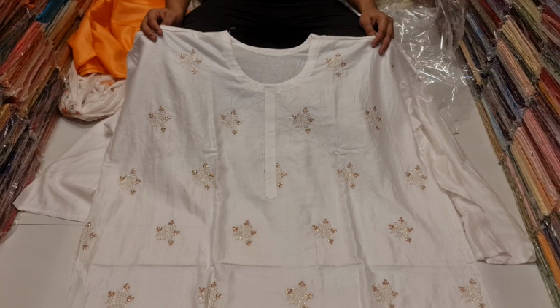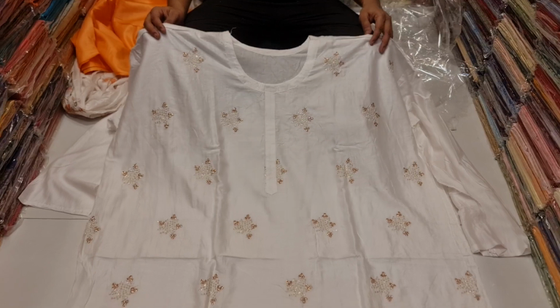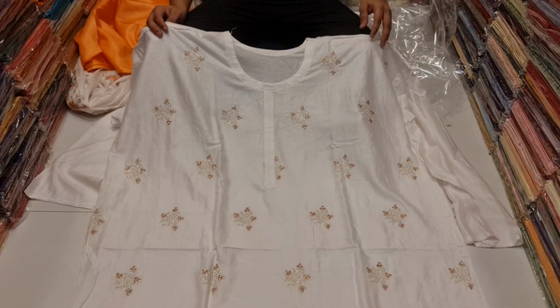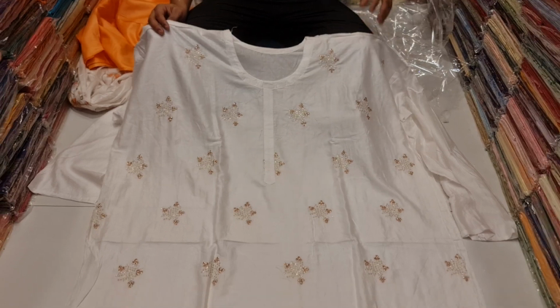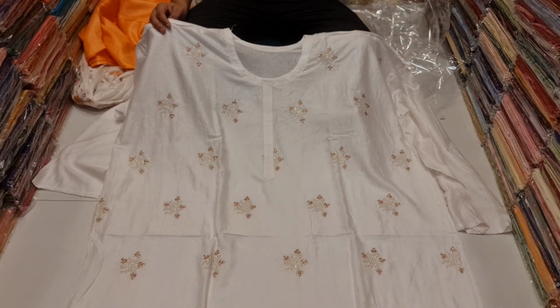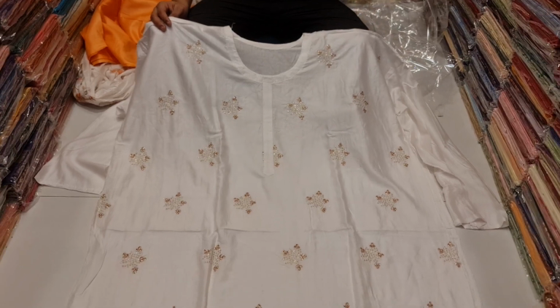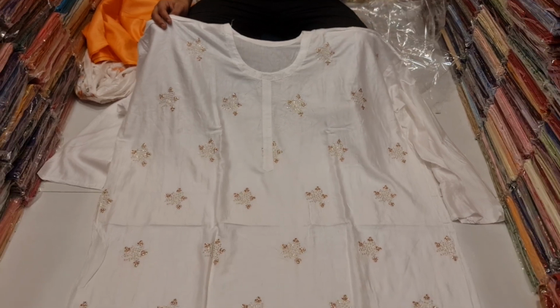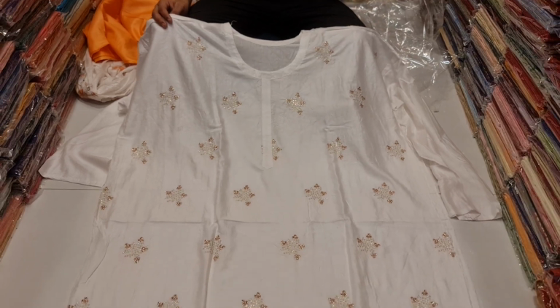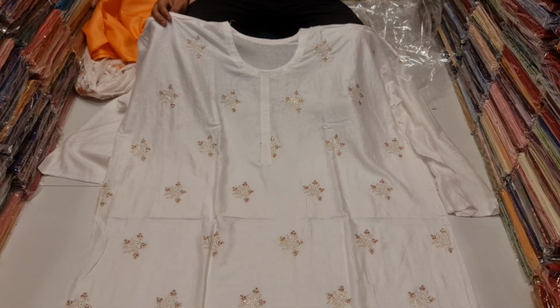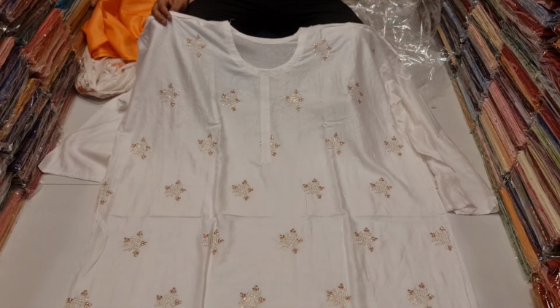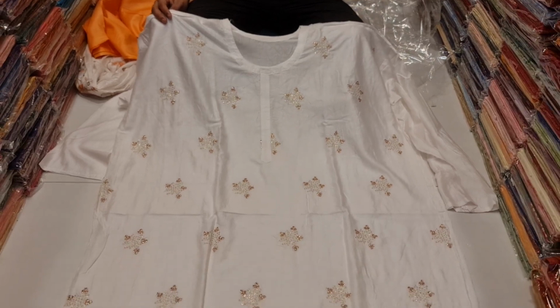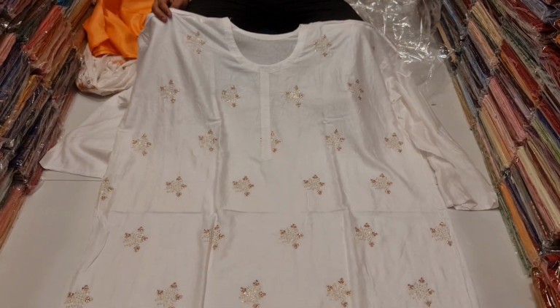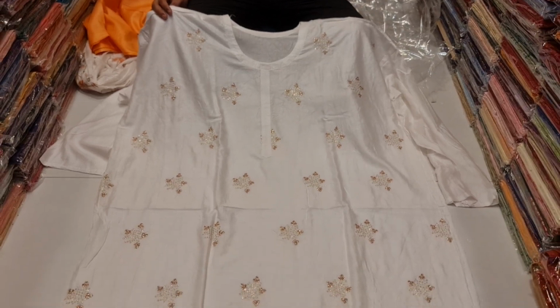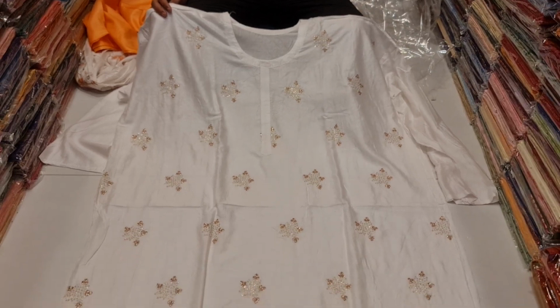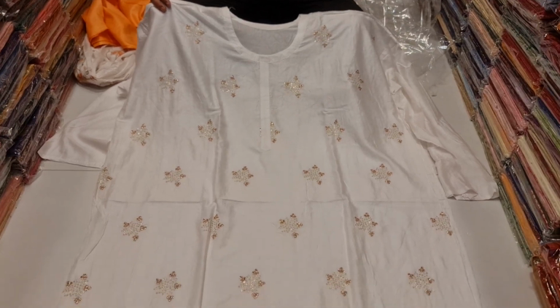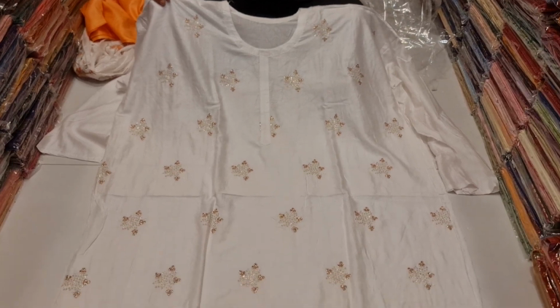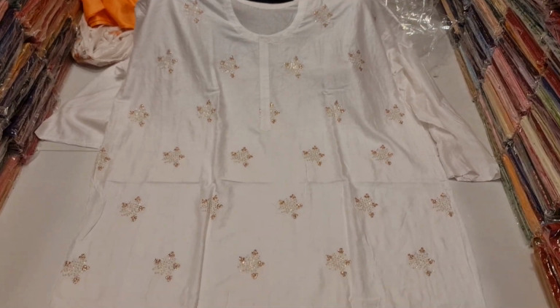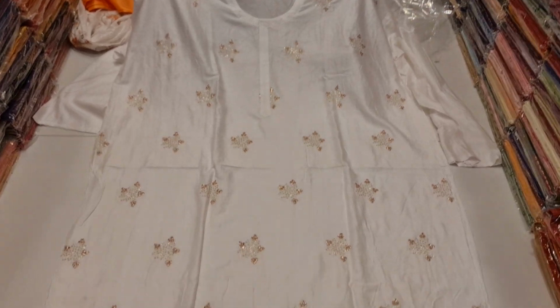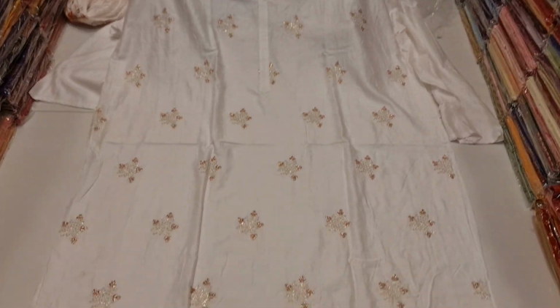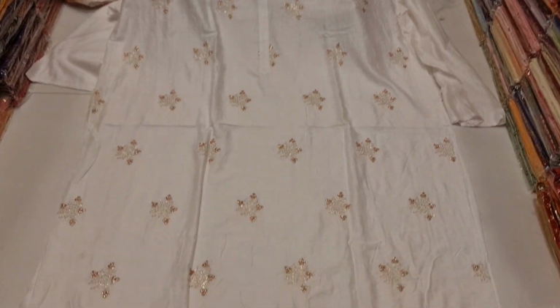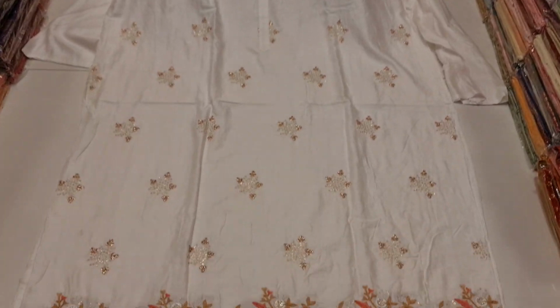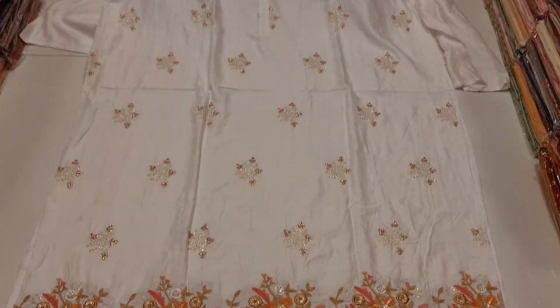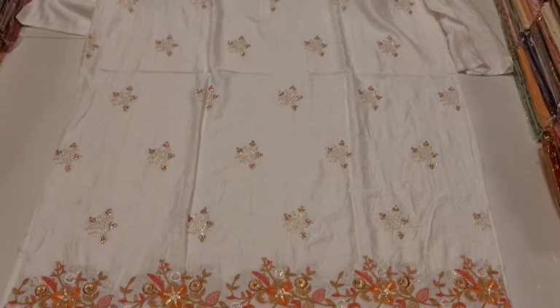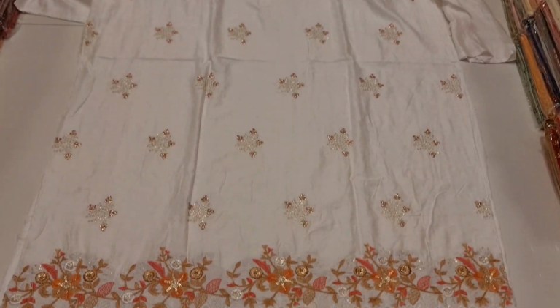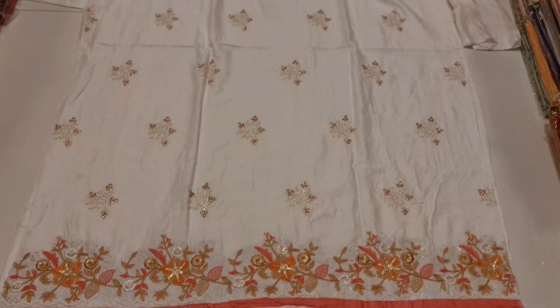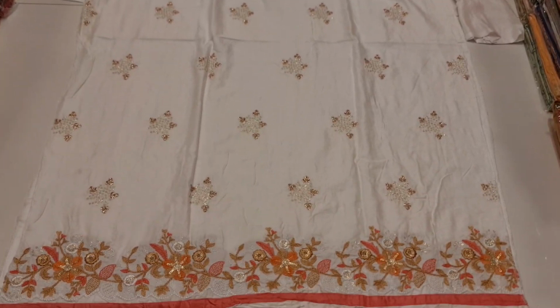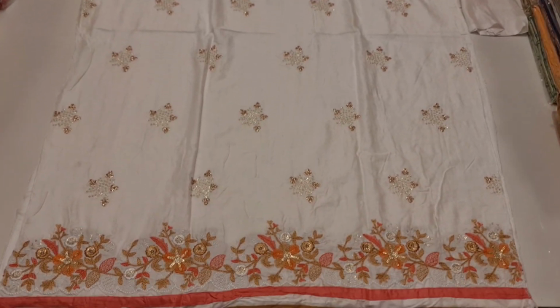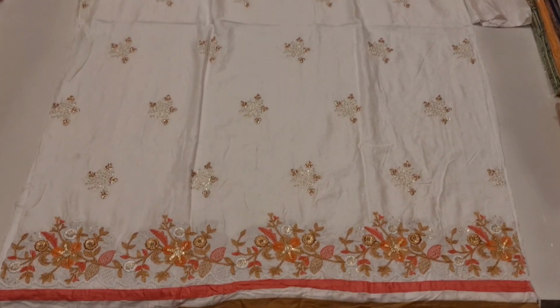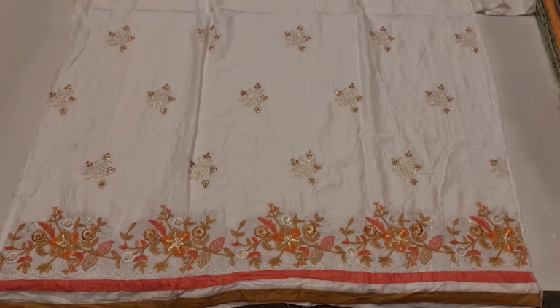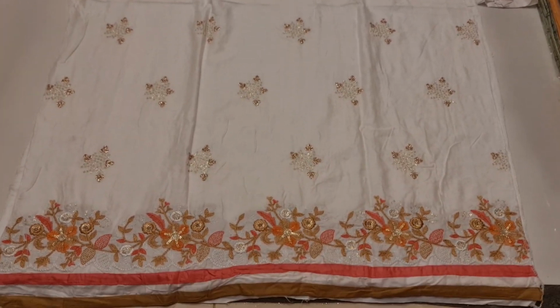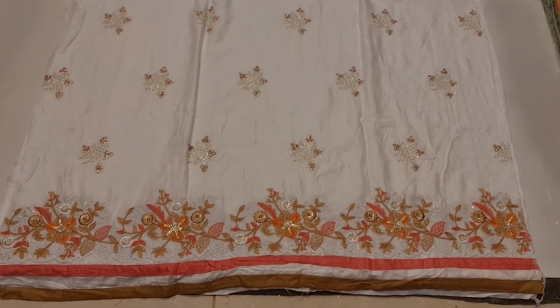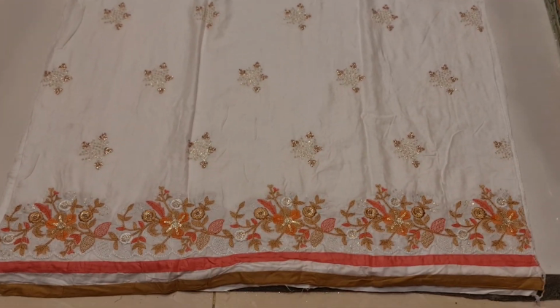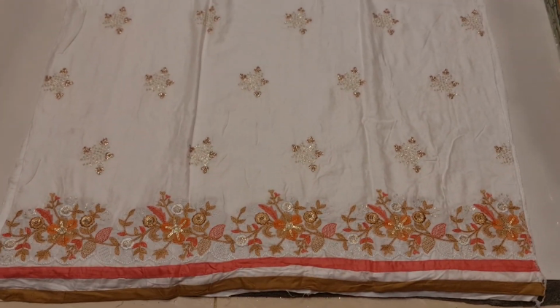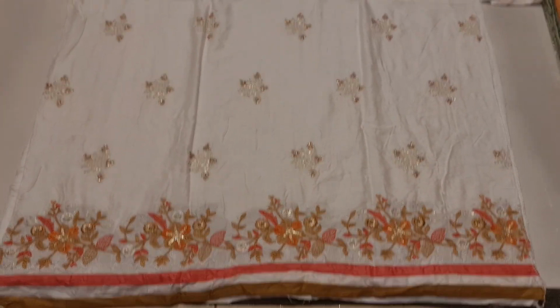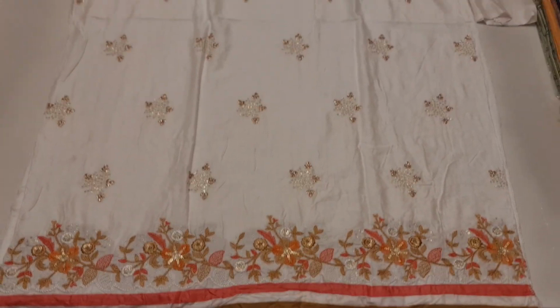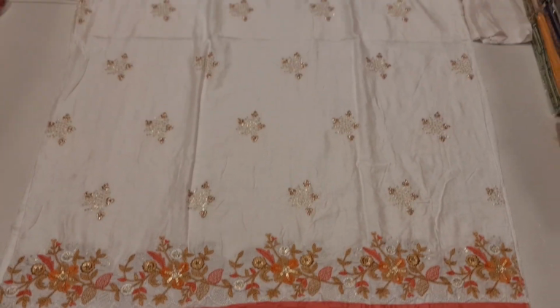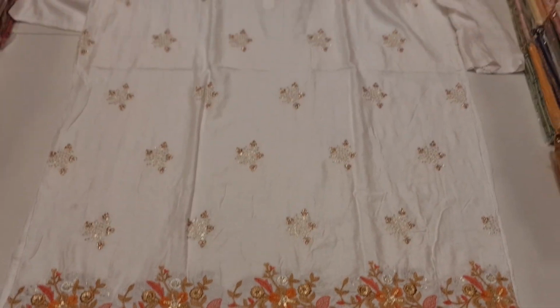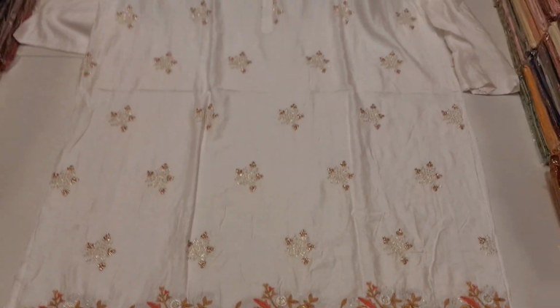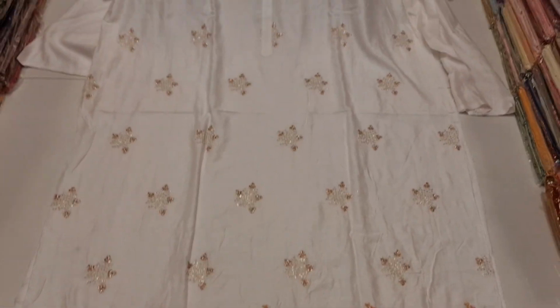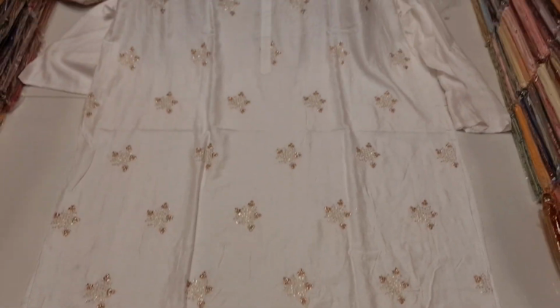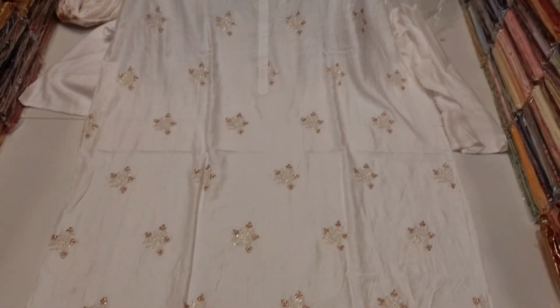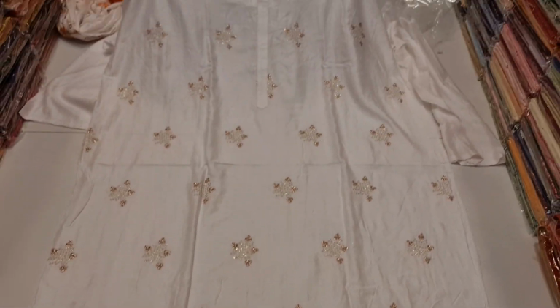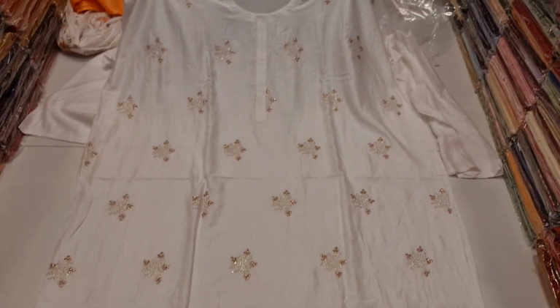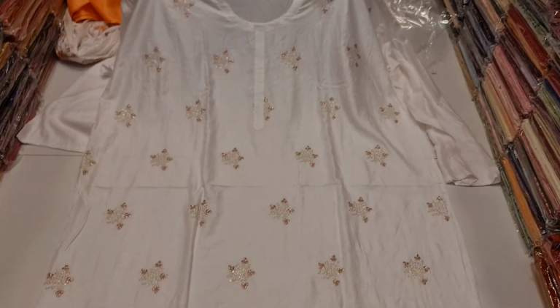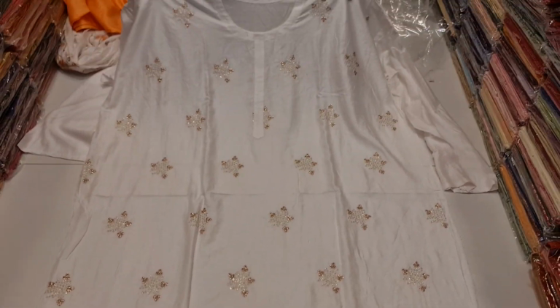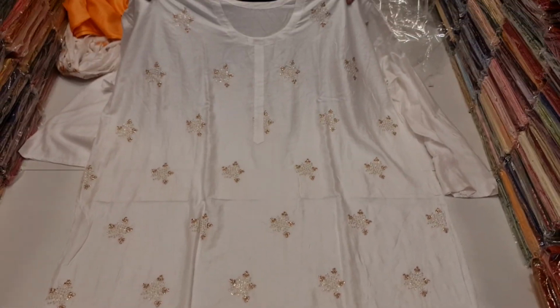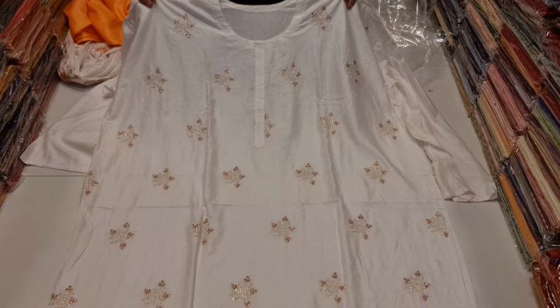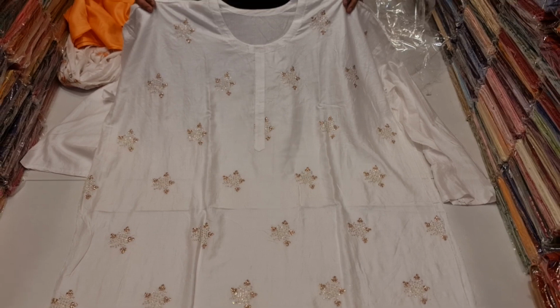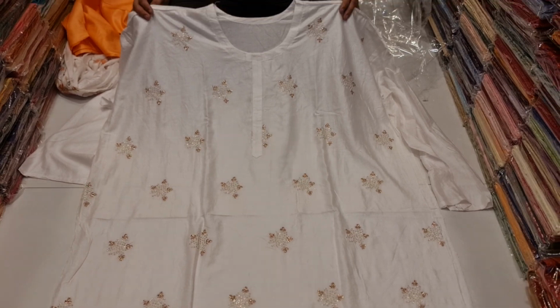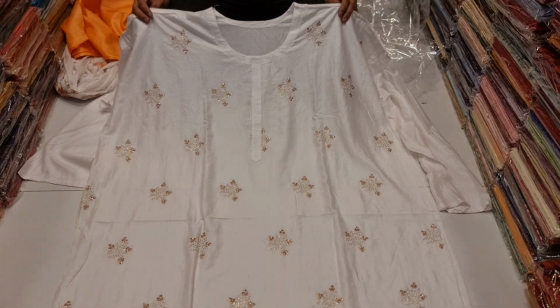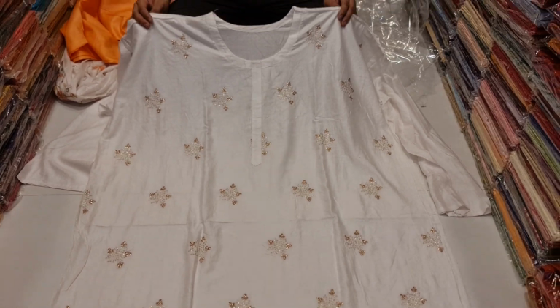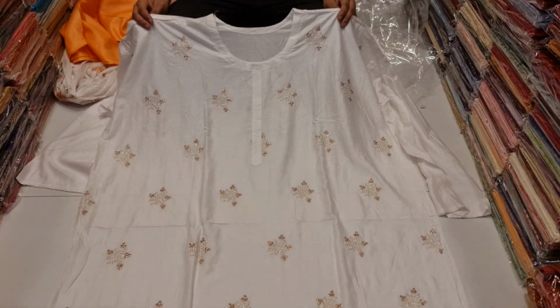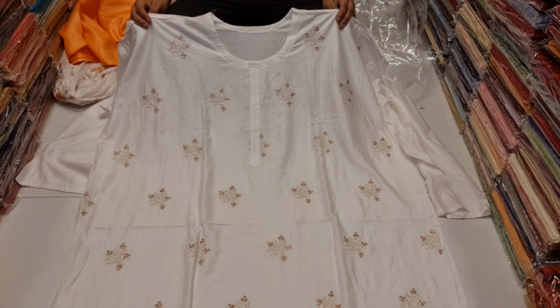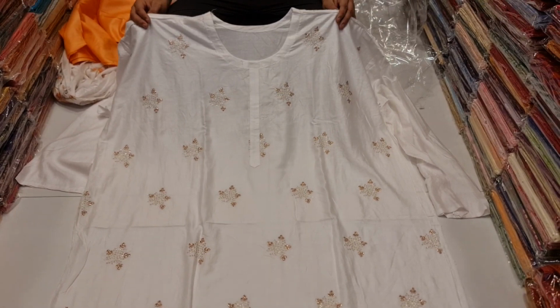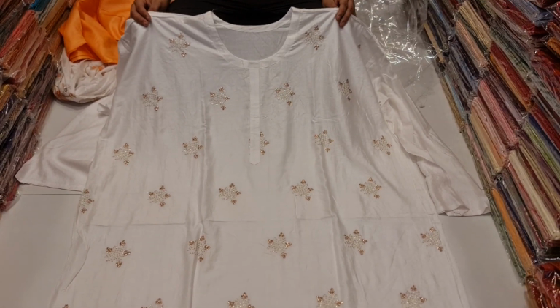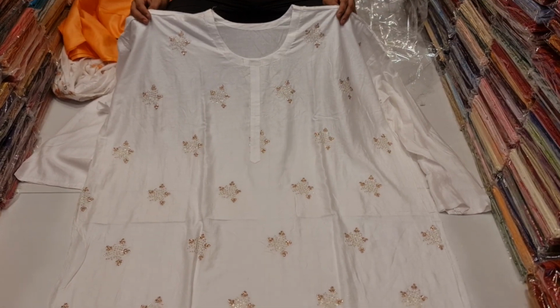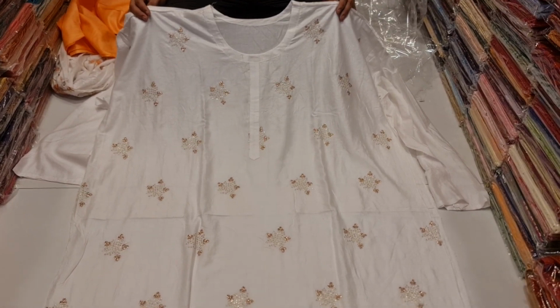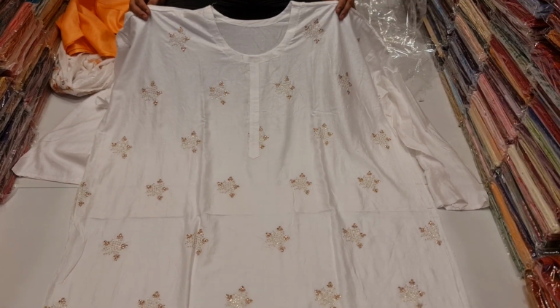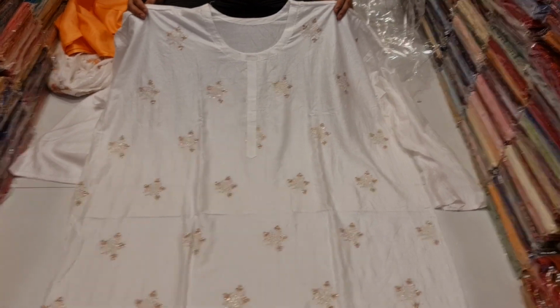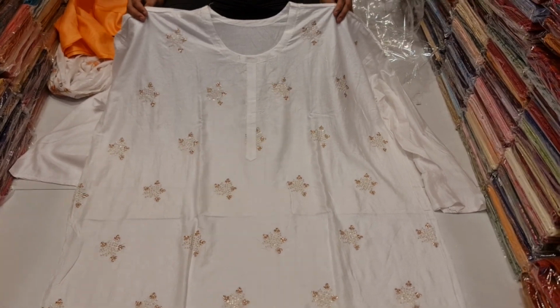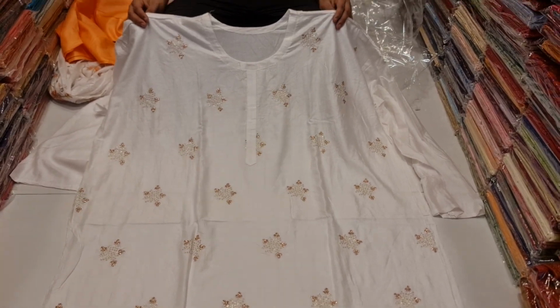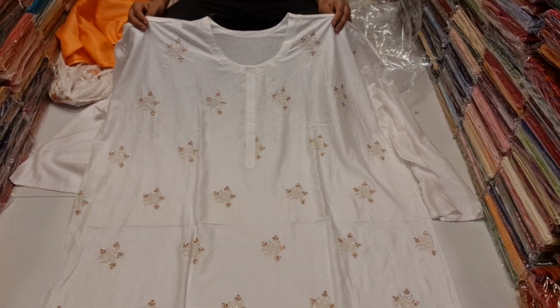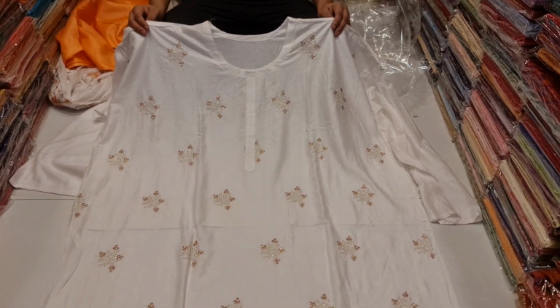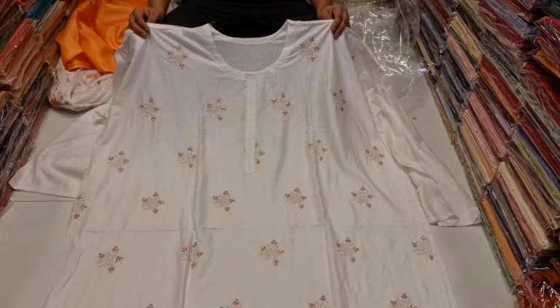Assalamu alaikum, hi friends. Today is our 990 collection that we have in Sada Bahar — our 1-990 collection.